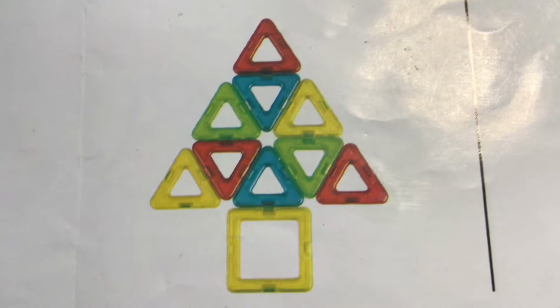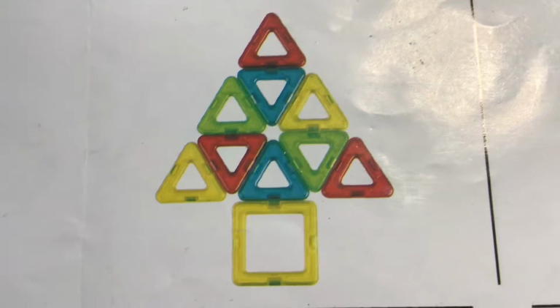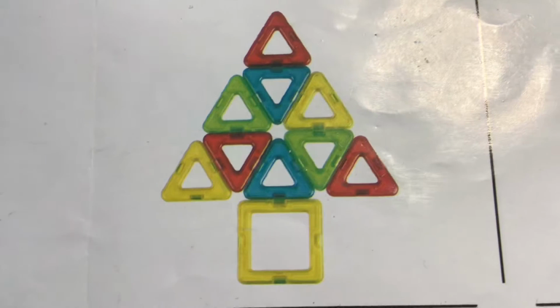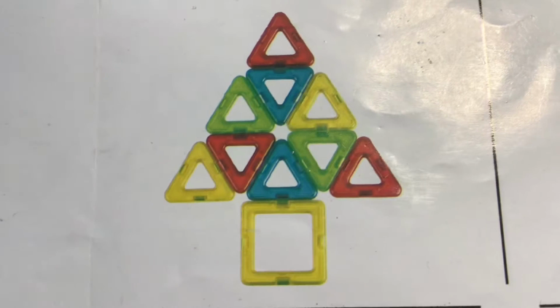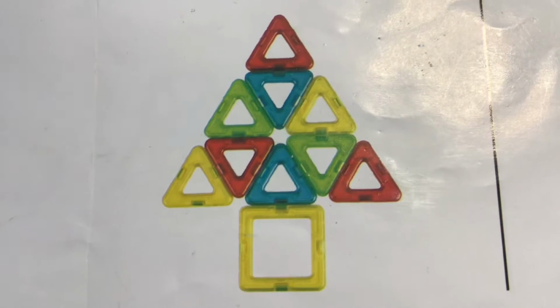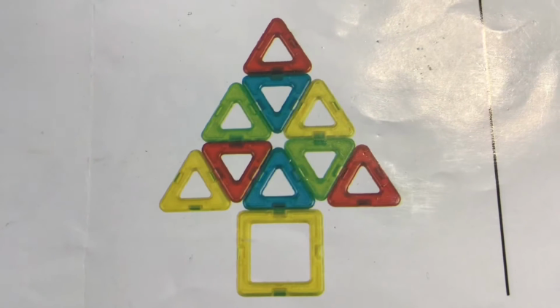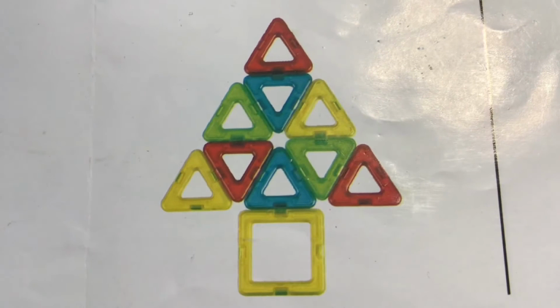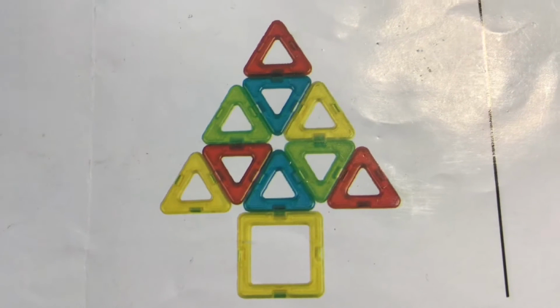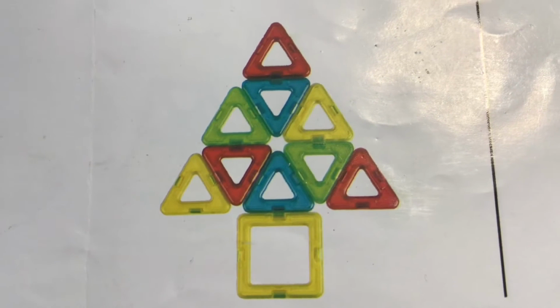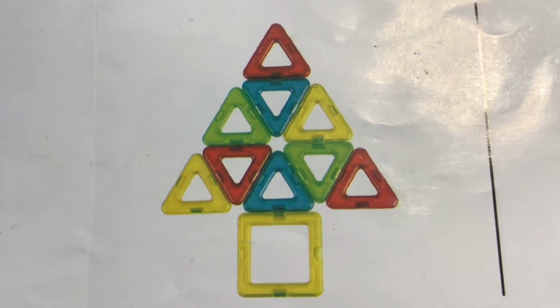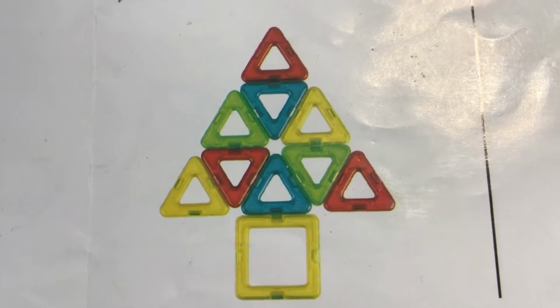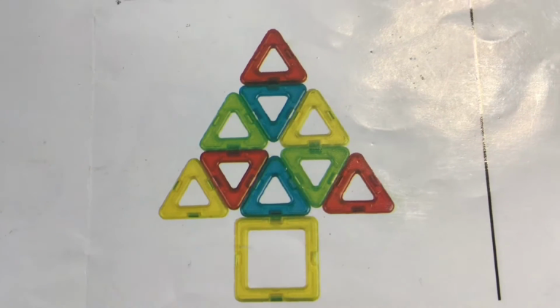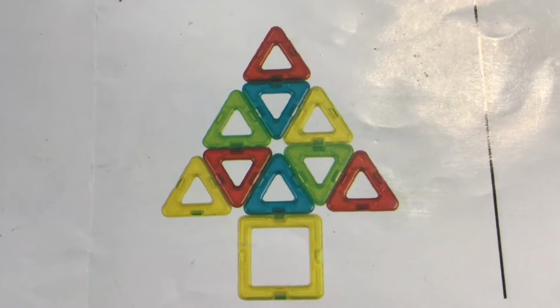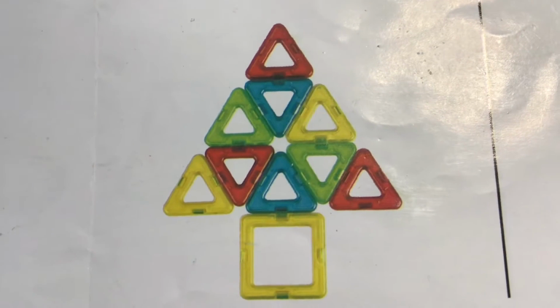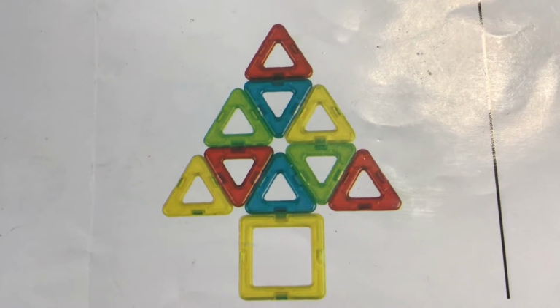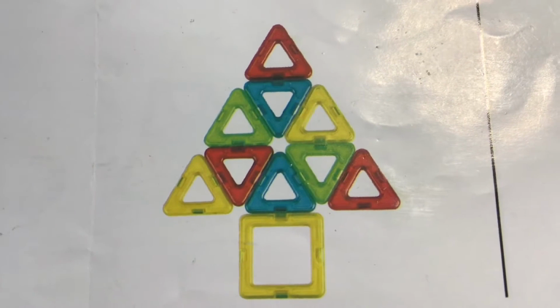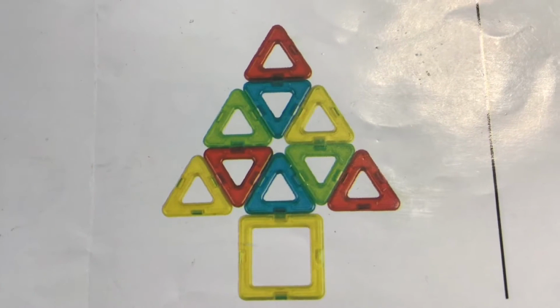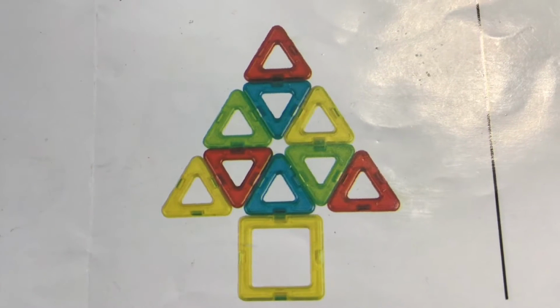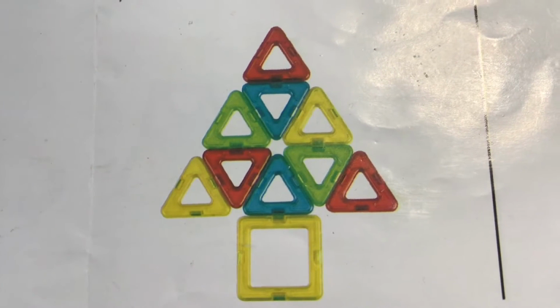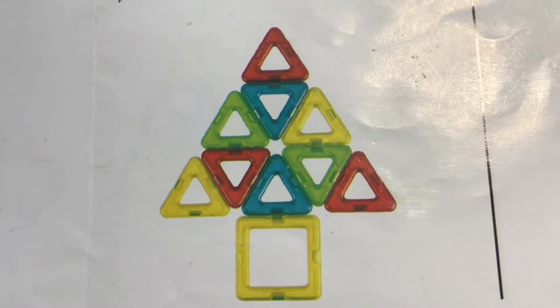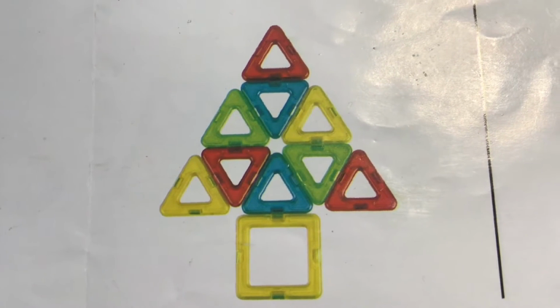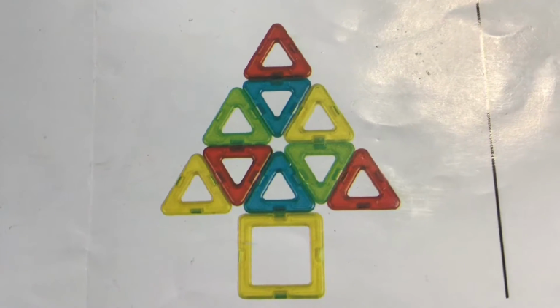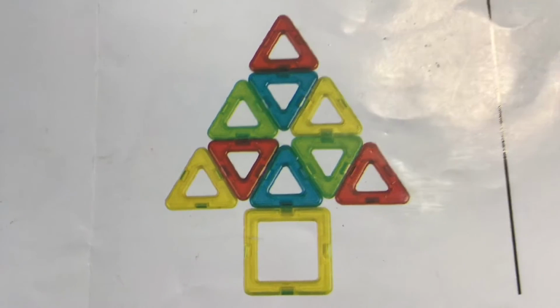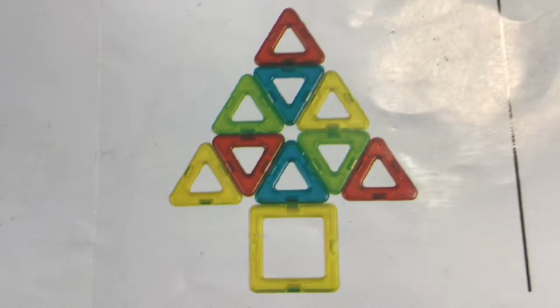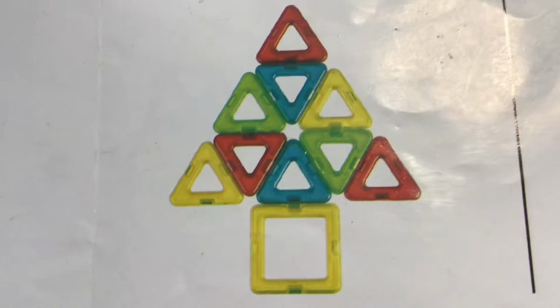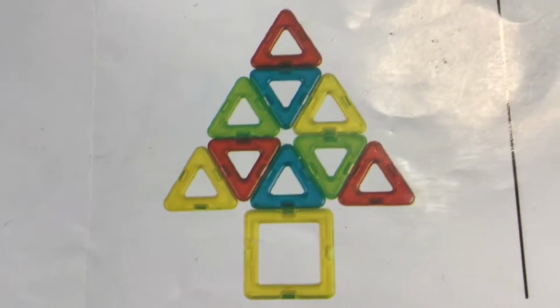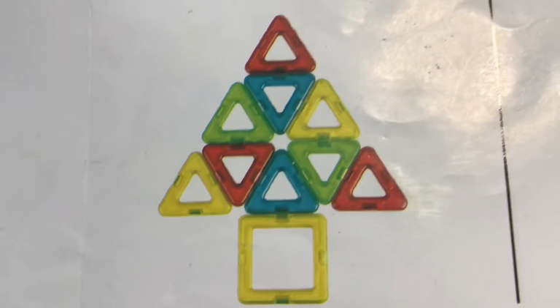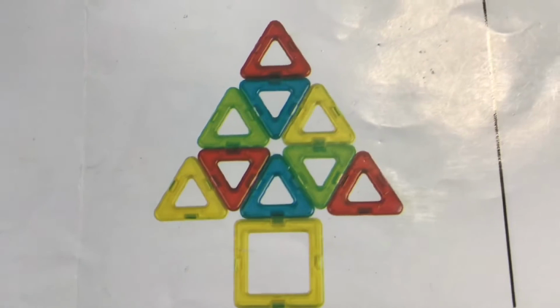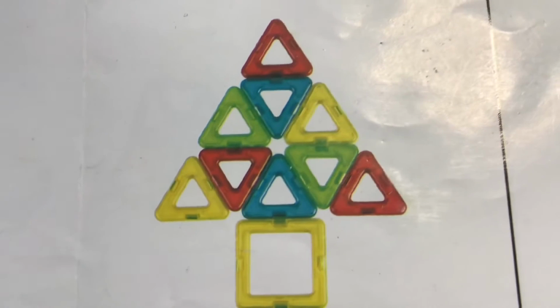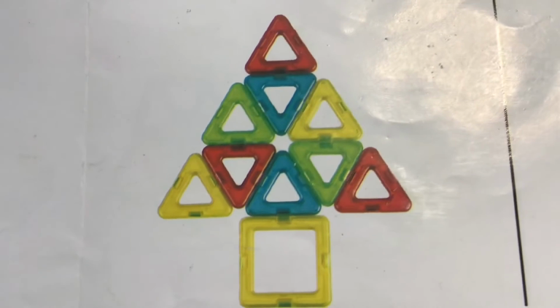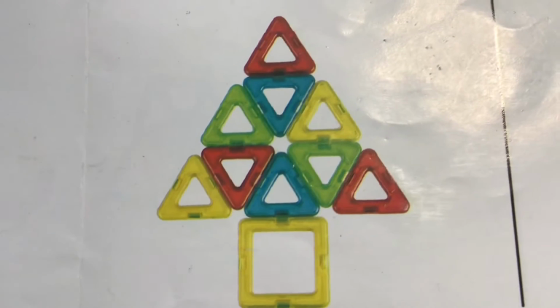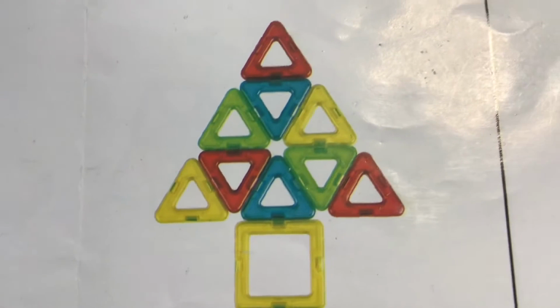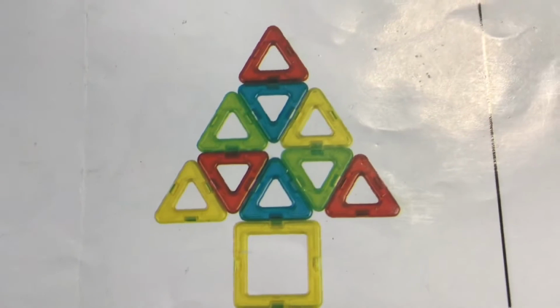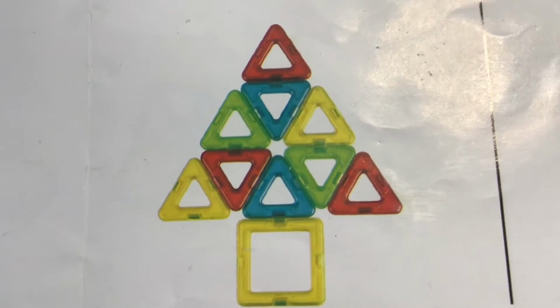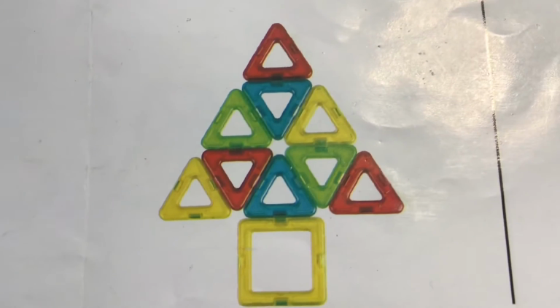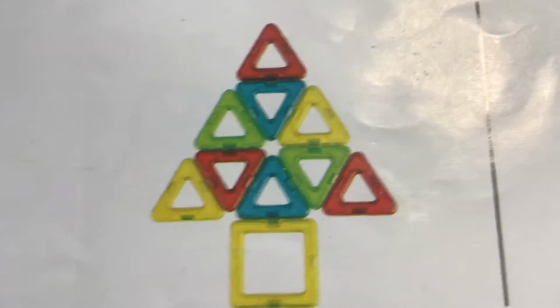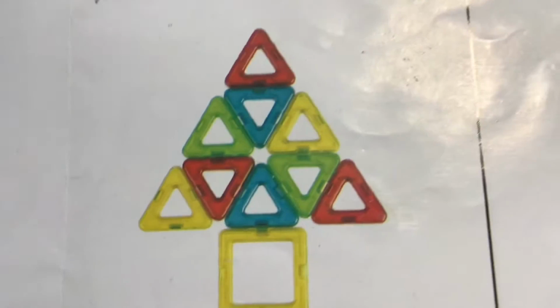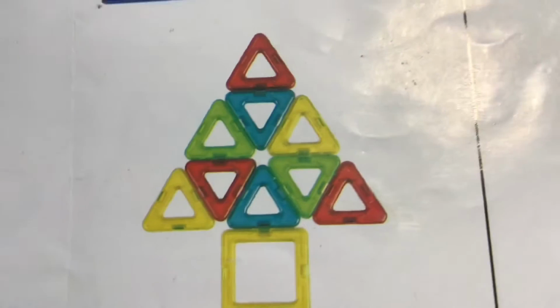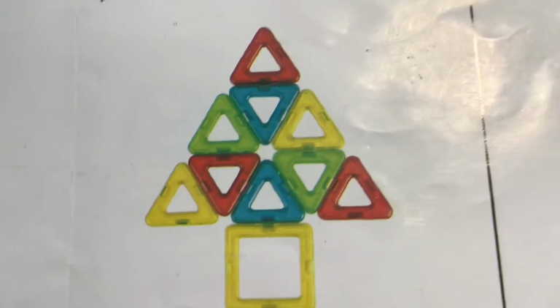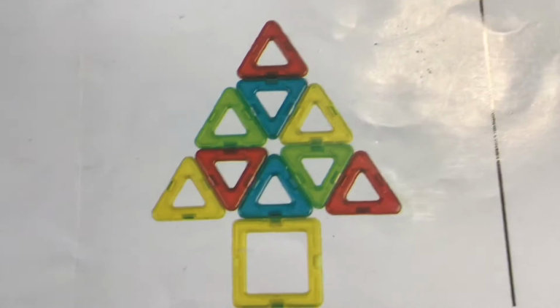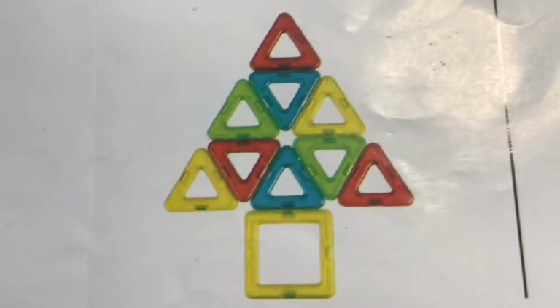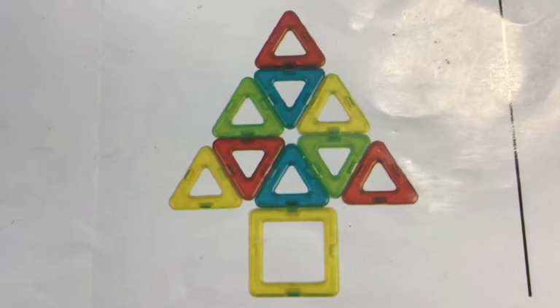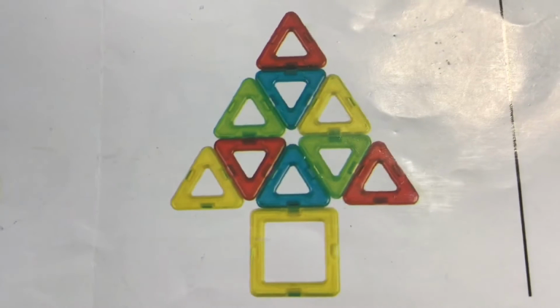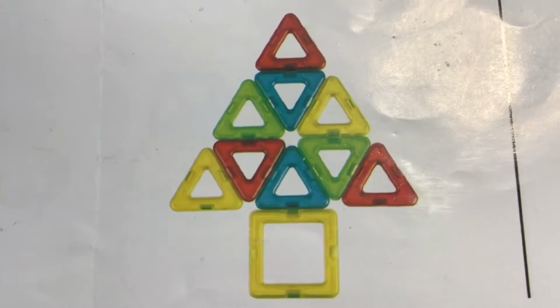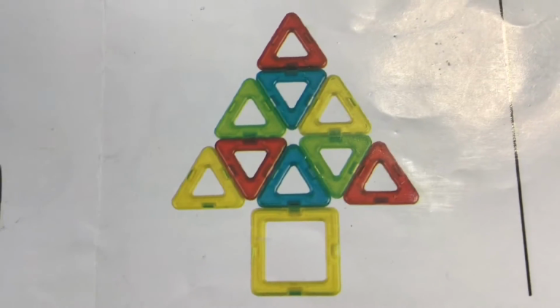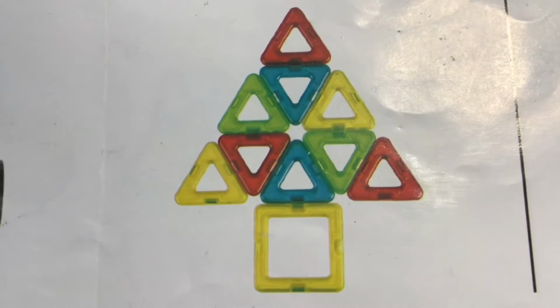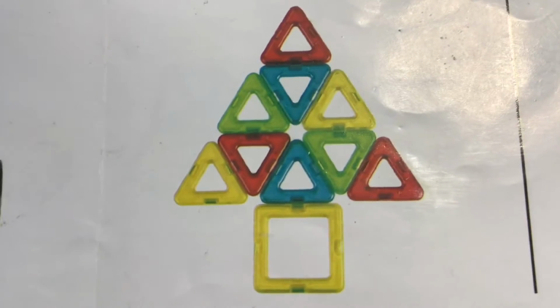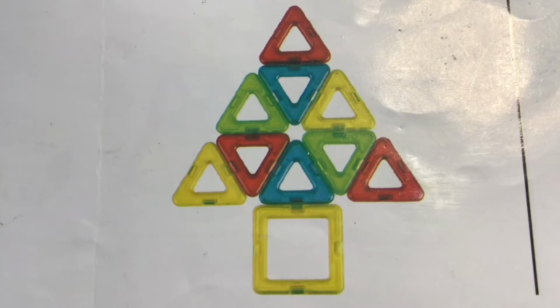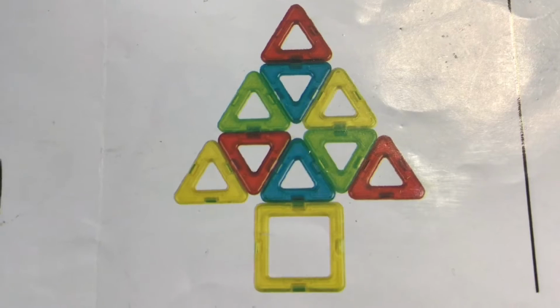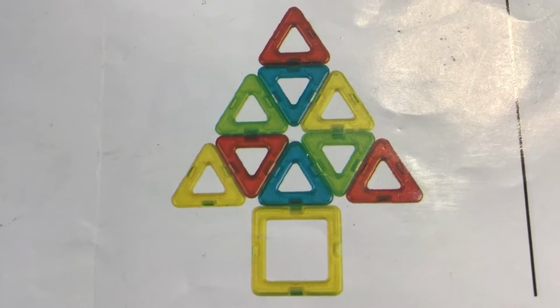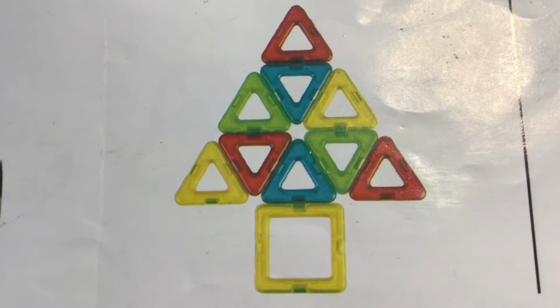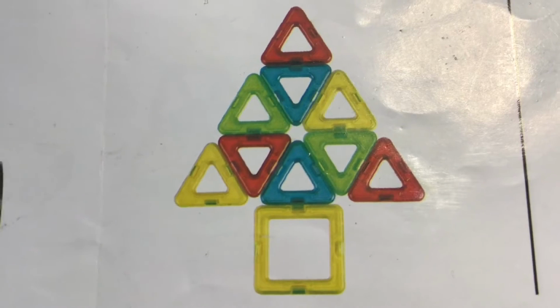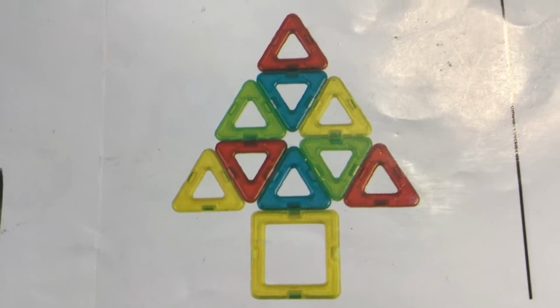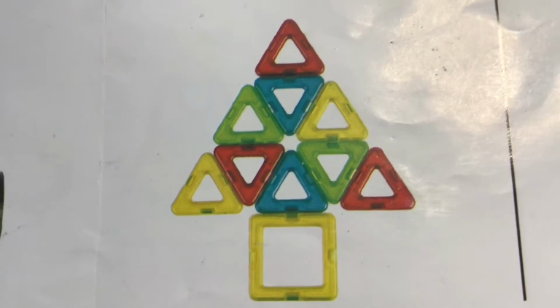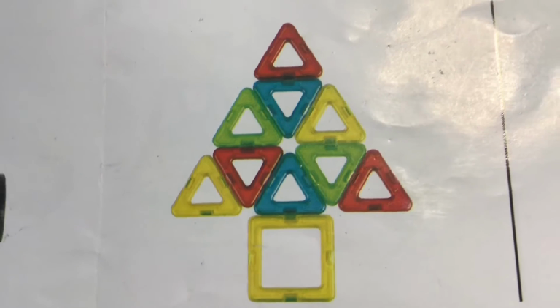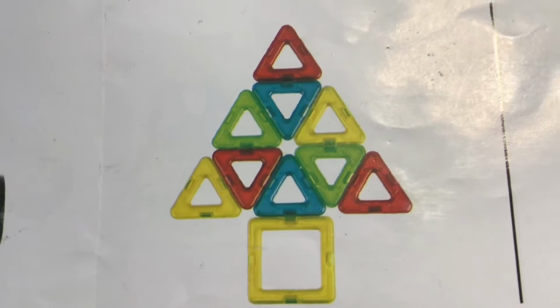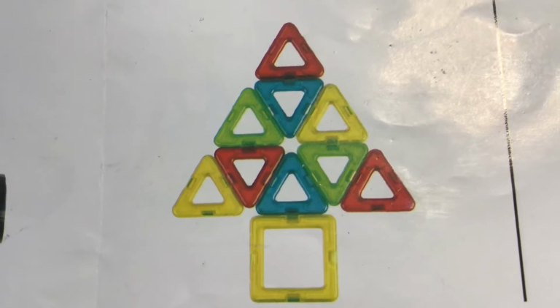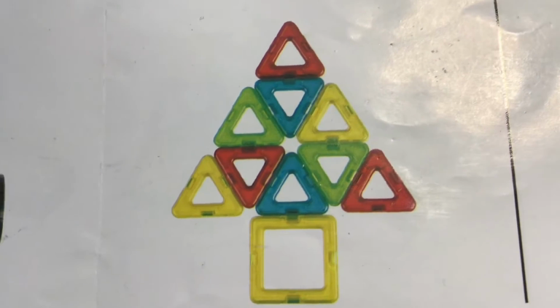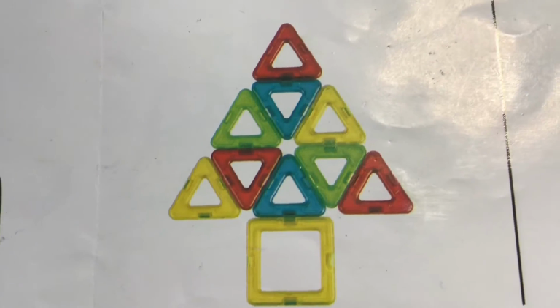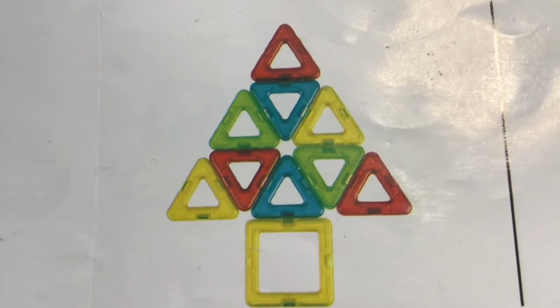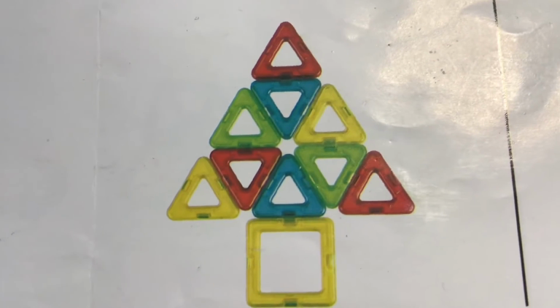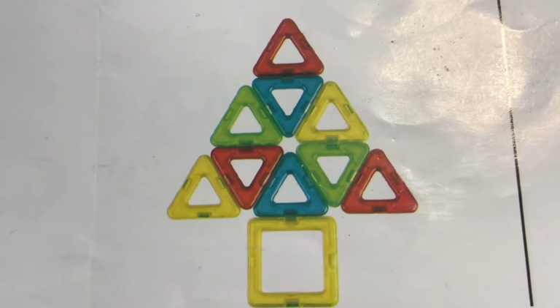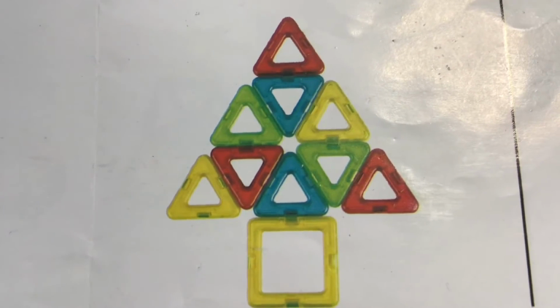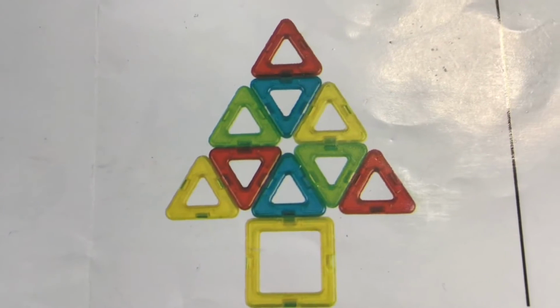Hi guys! Let's make this Christmas tree using magnetic blocks.